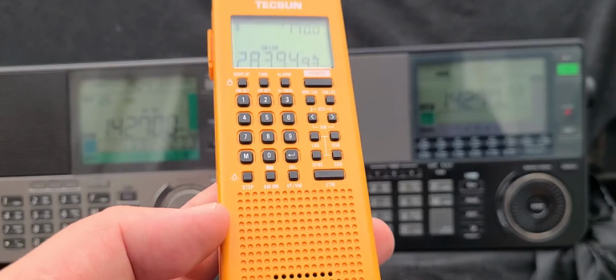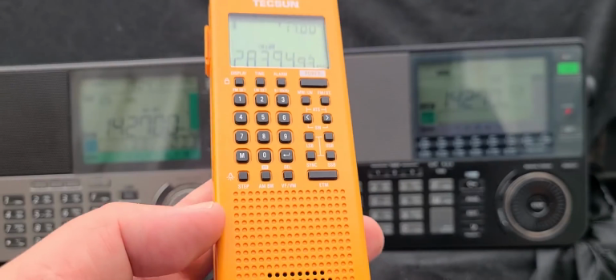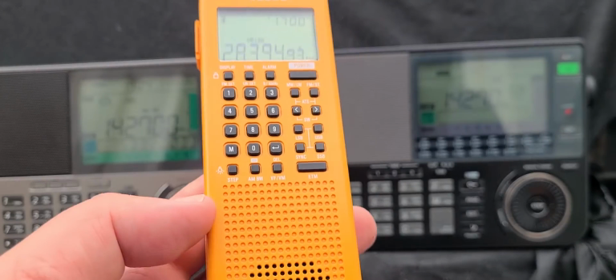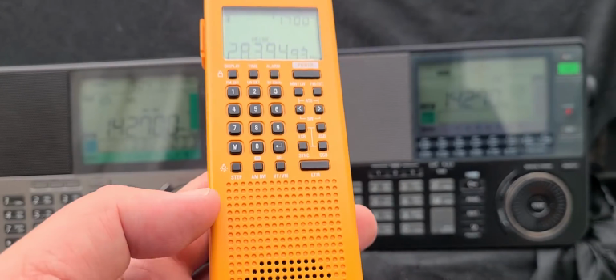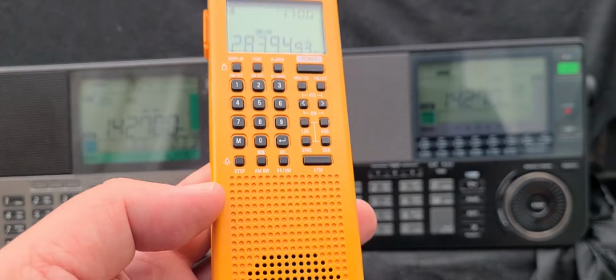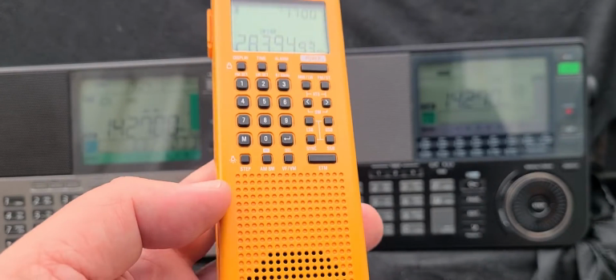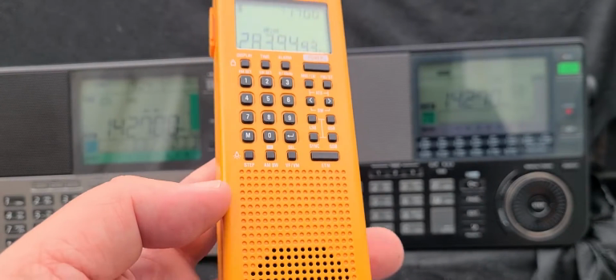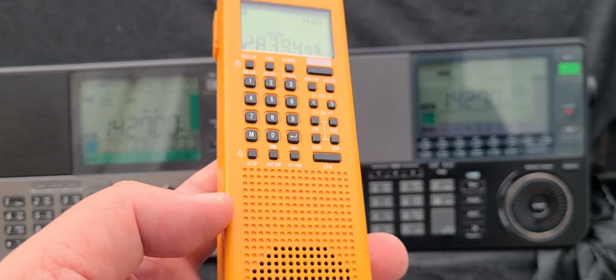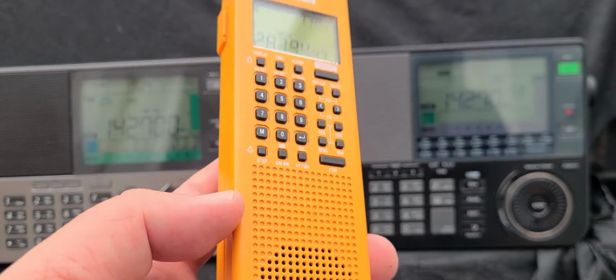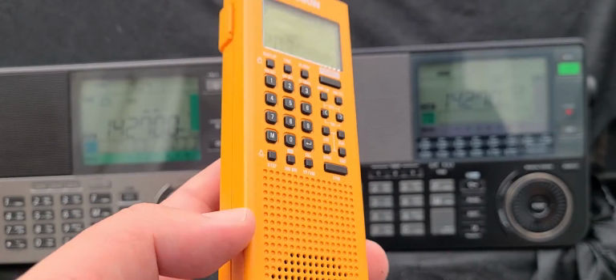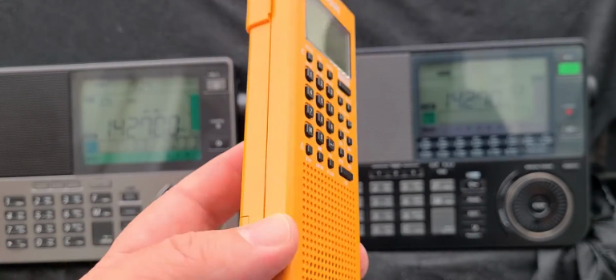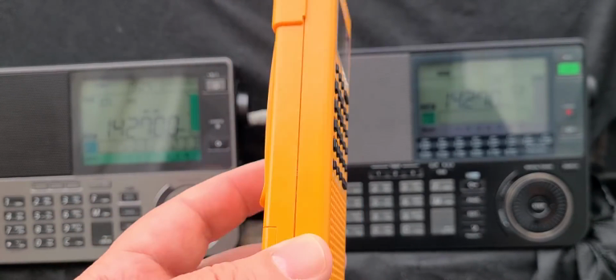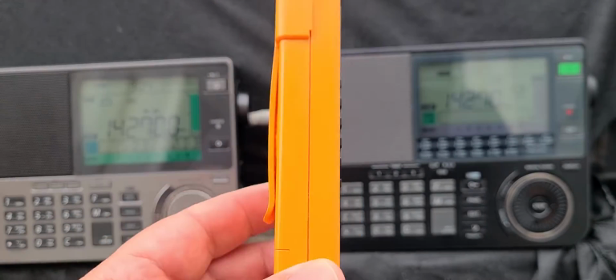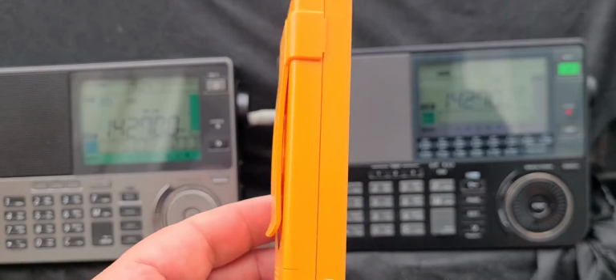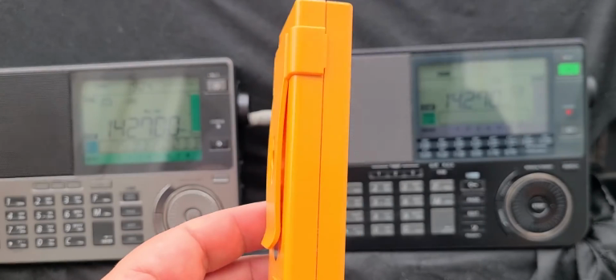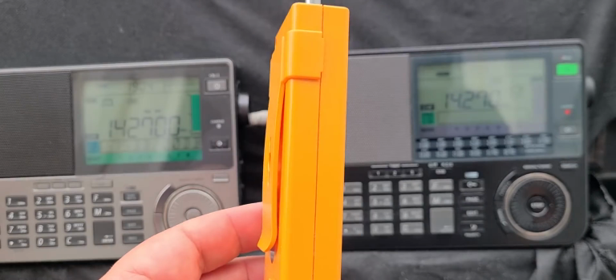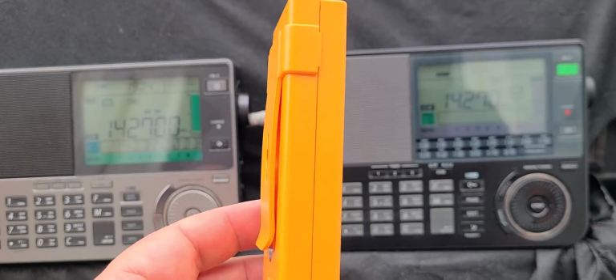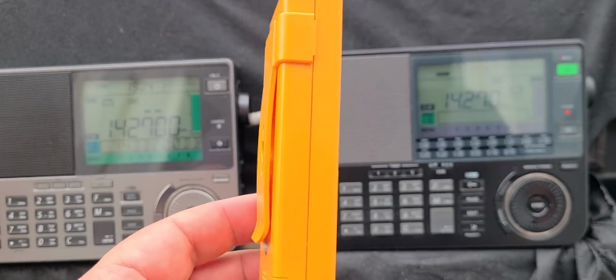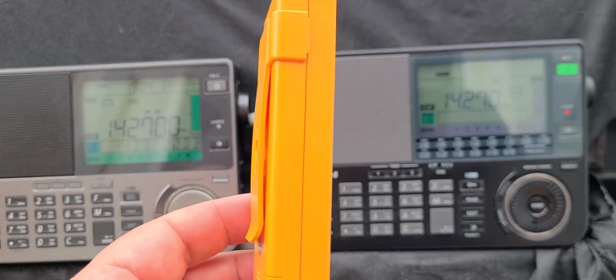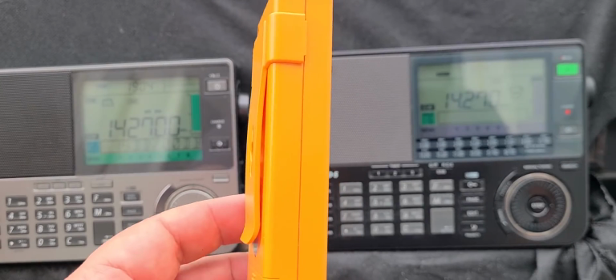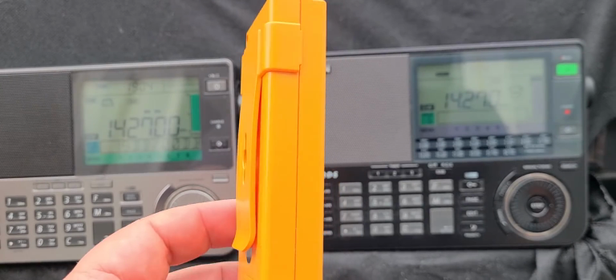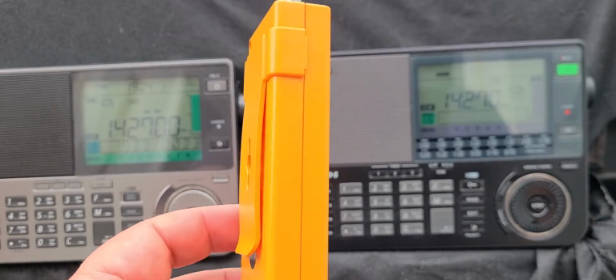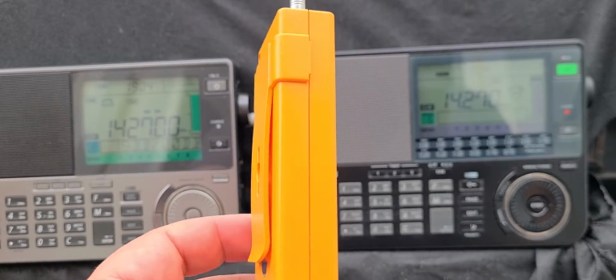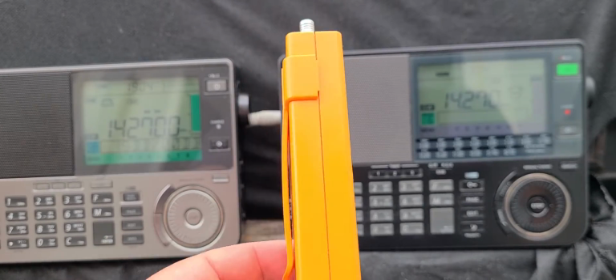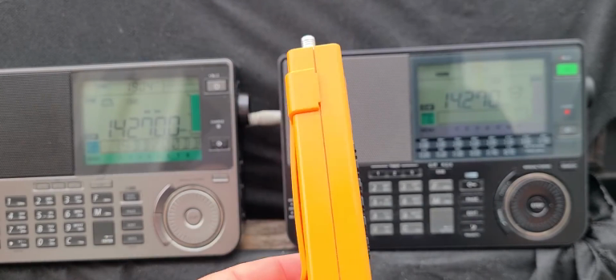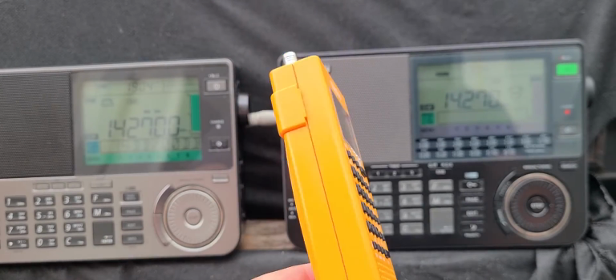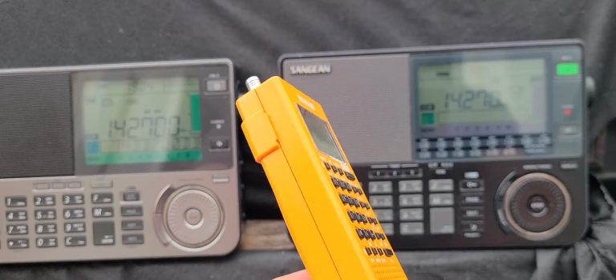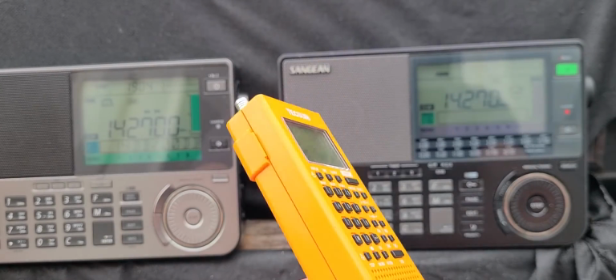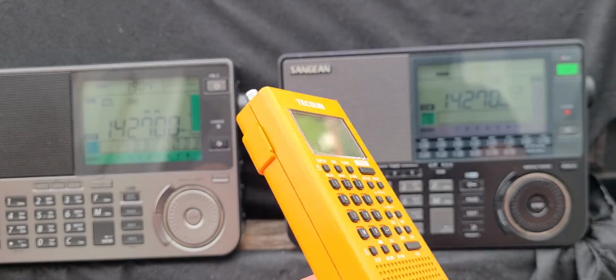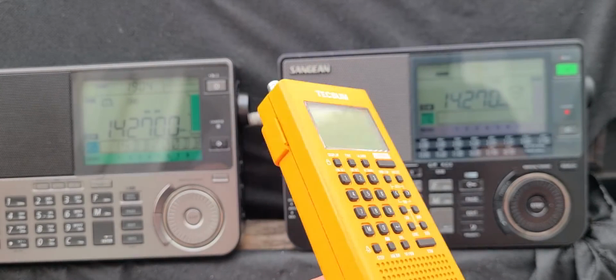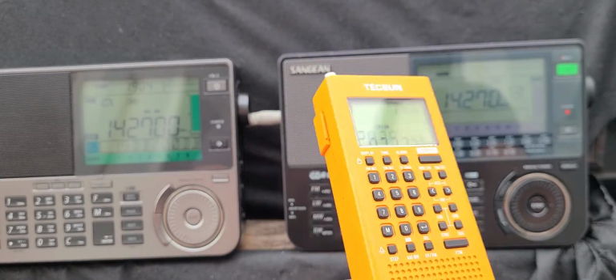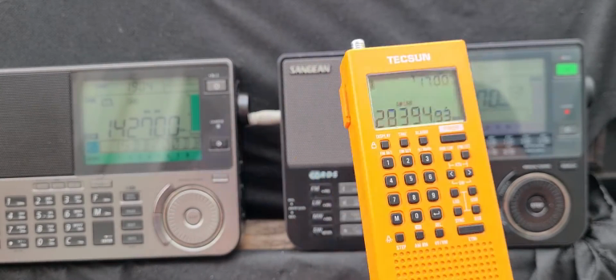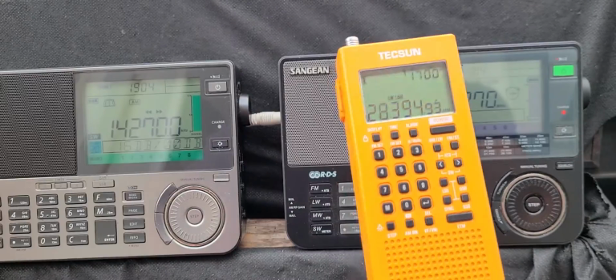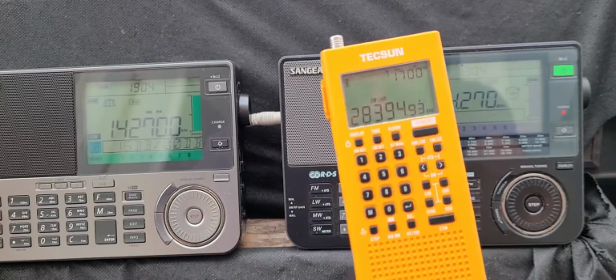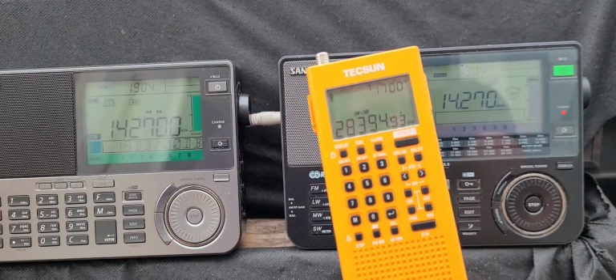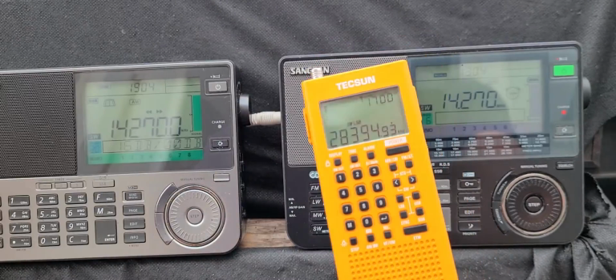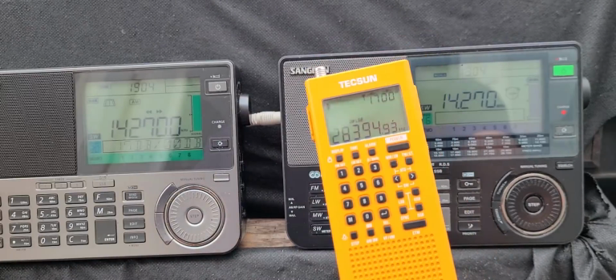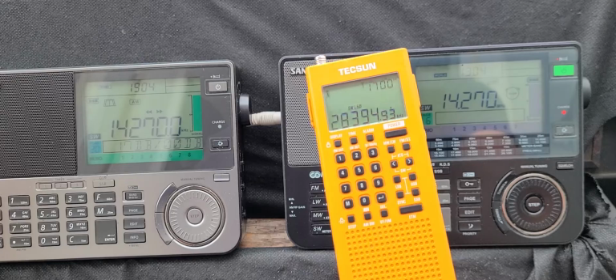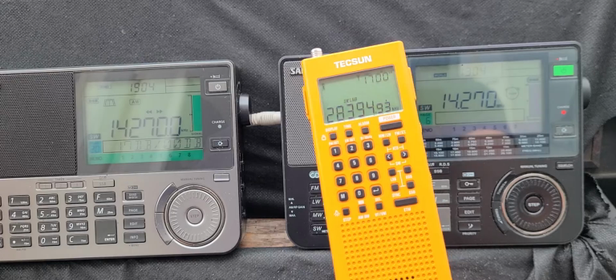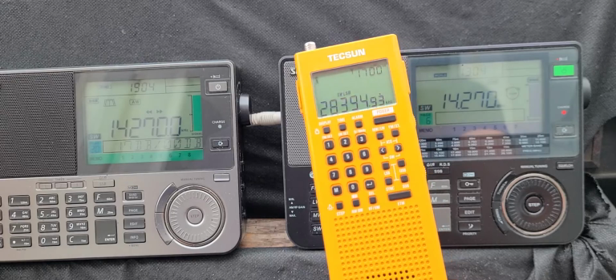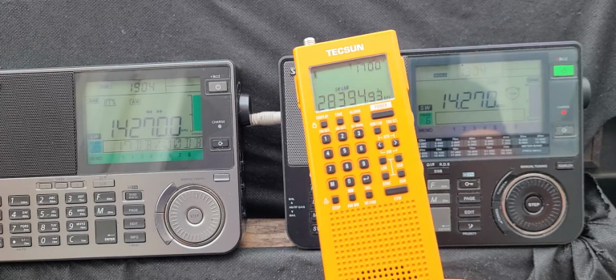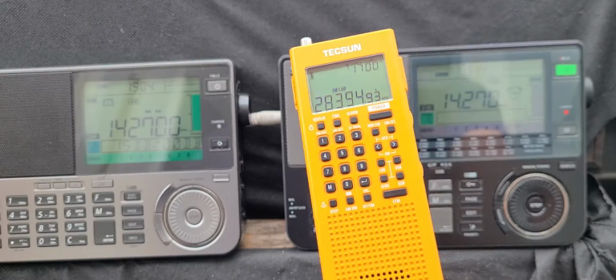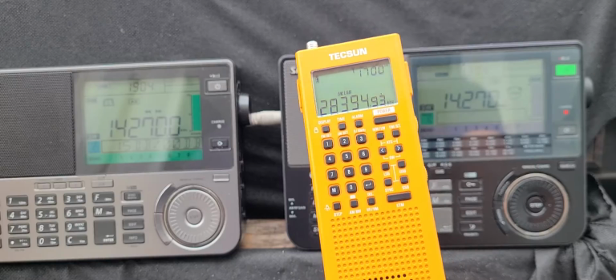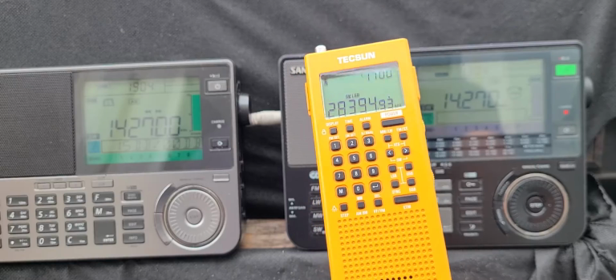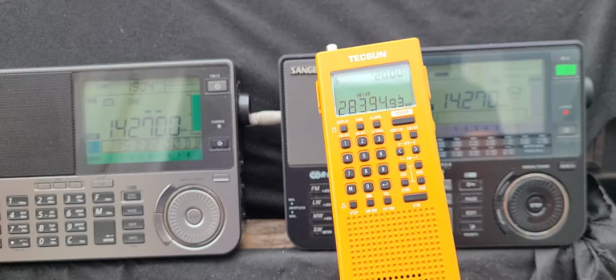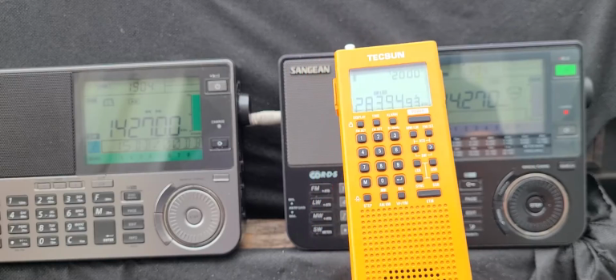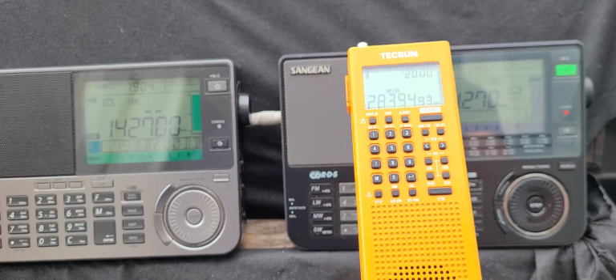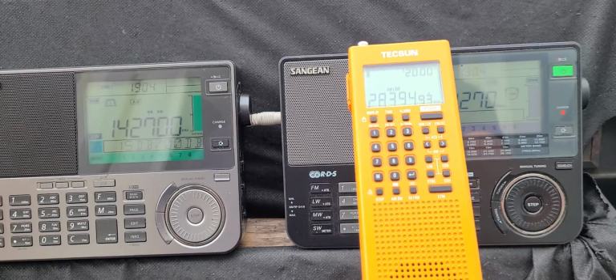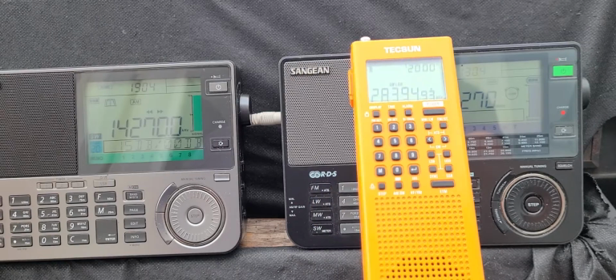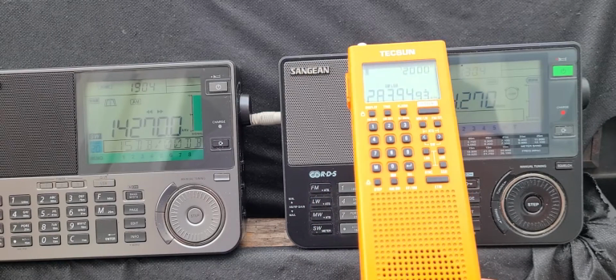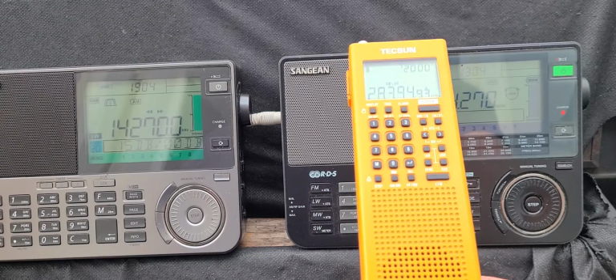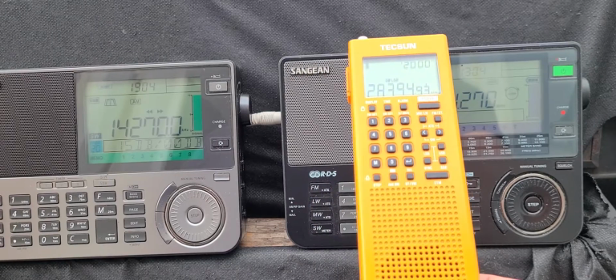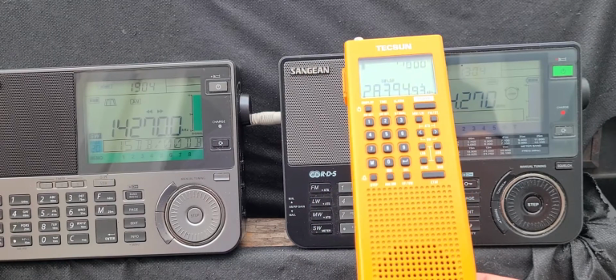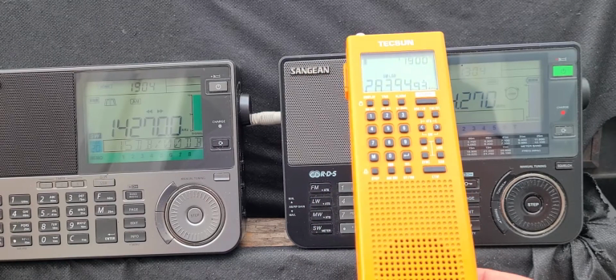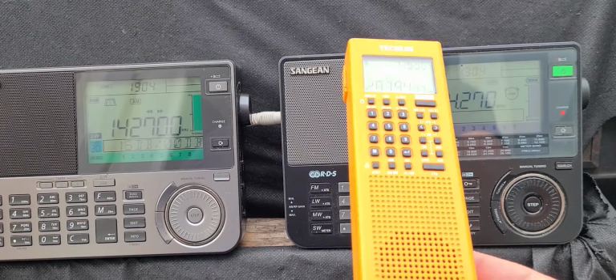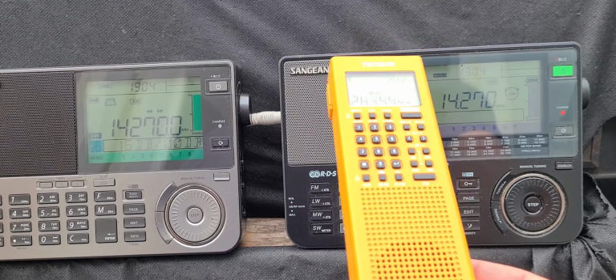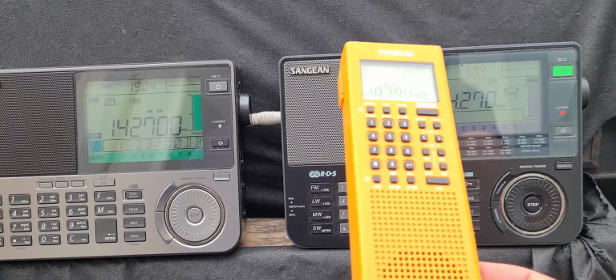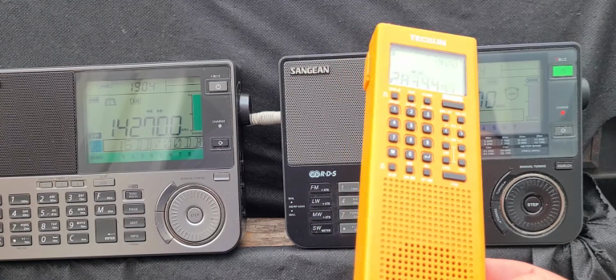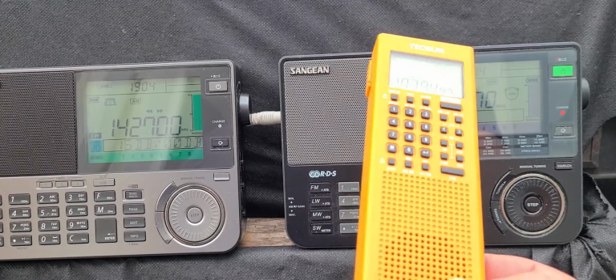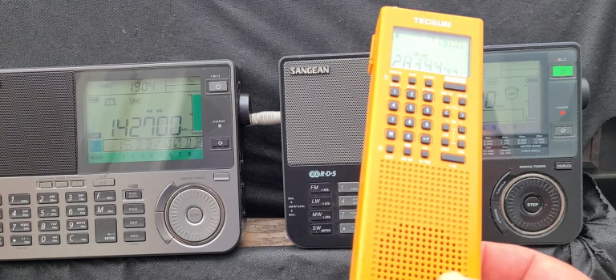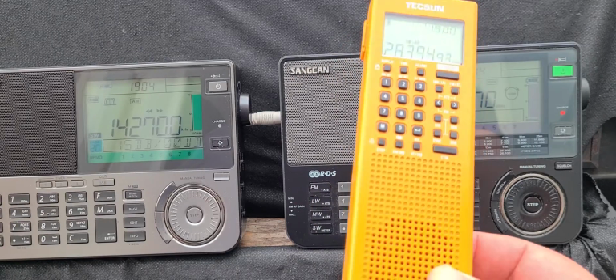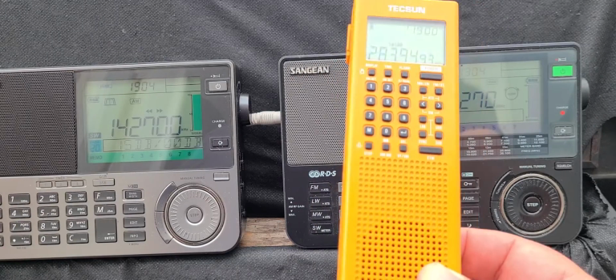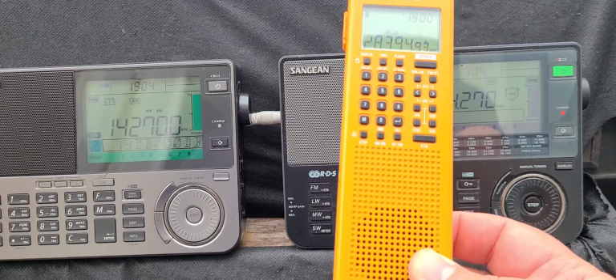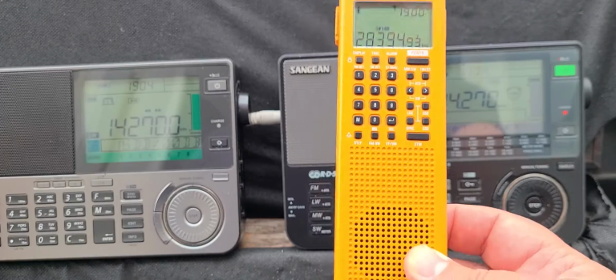Welcome to the Shortwave Radio Channel, and we're talking about the Texan PL 368 here.